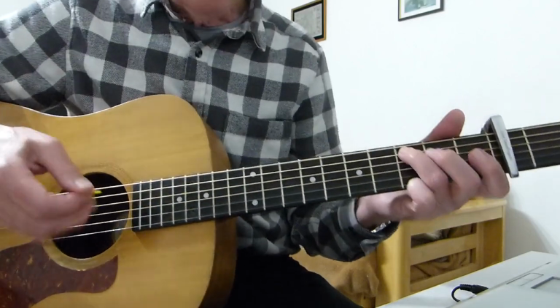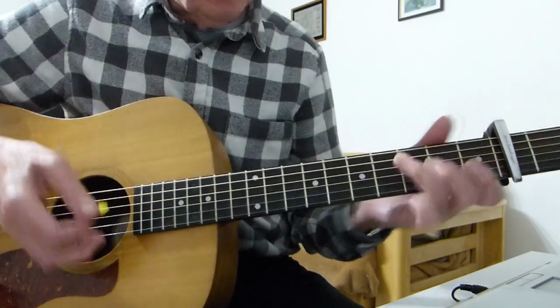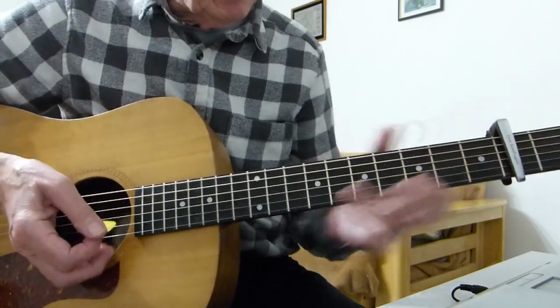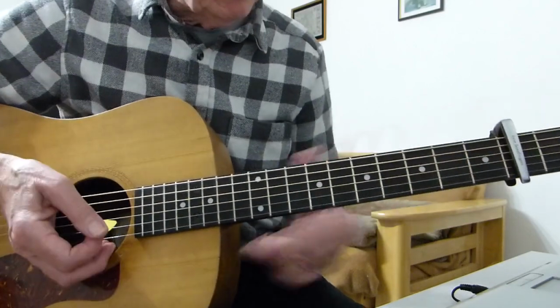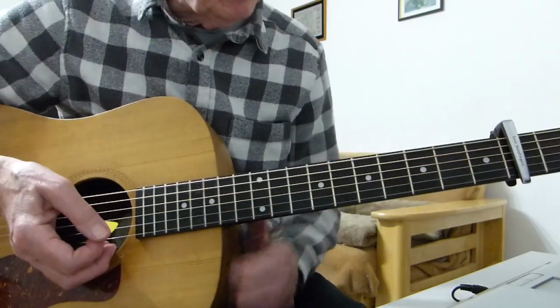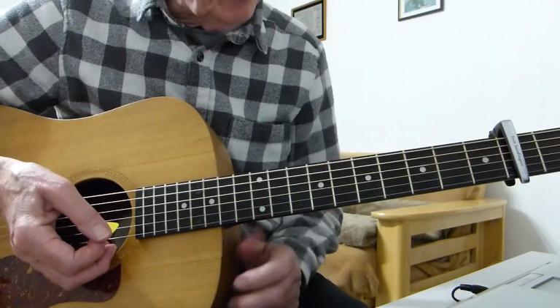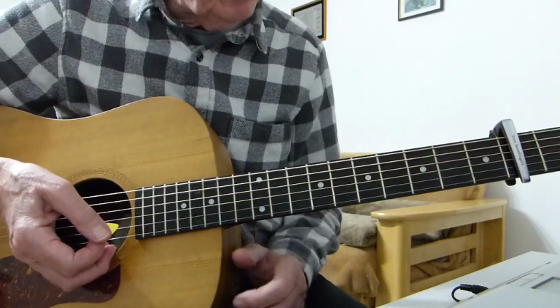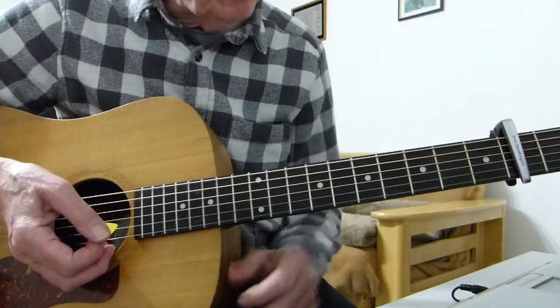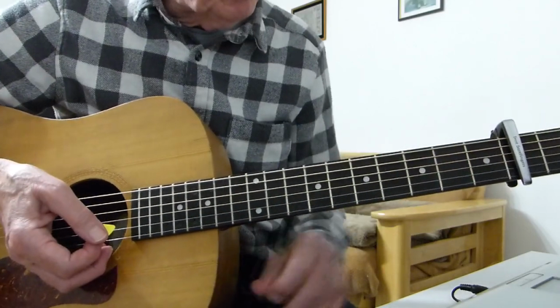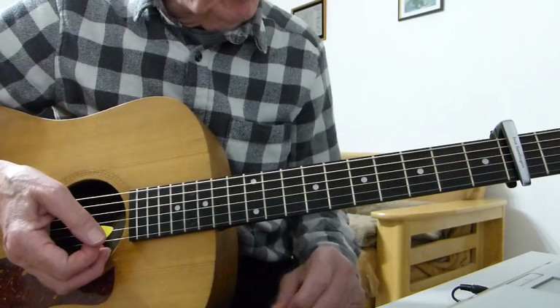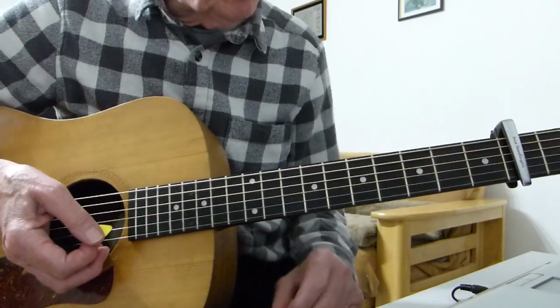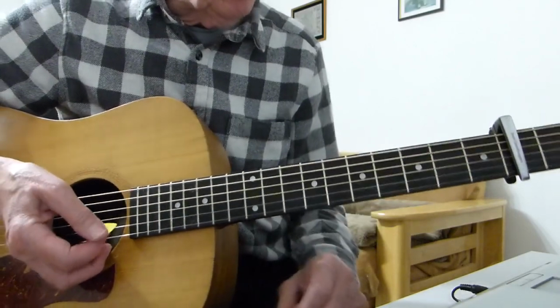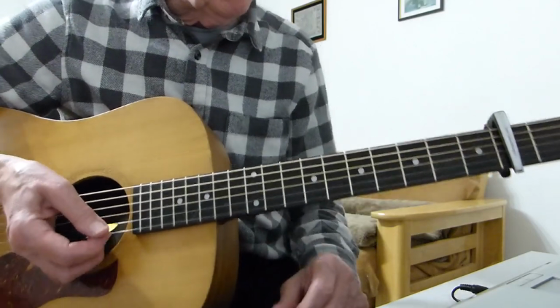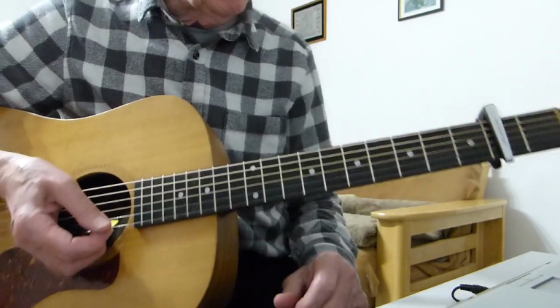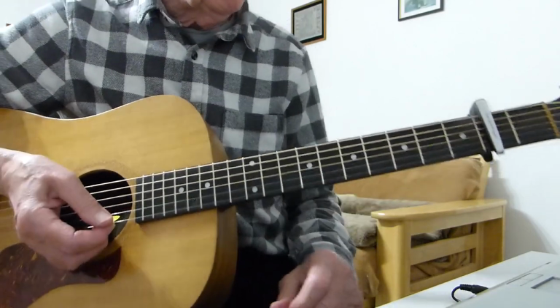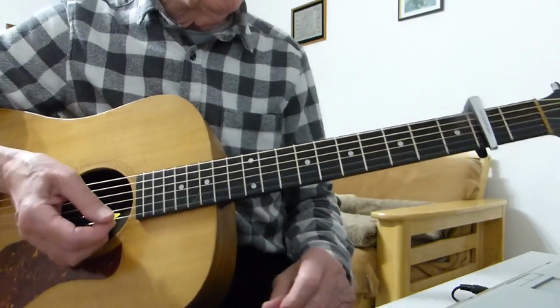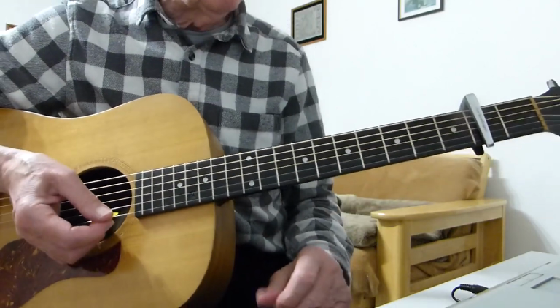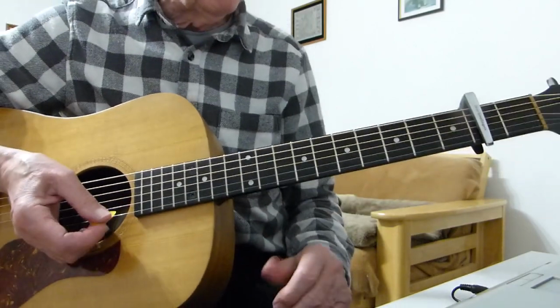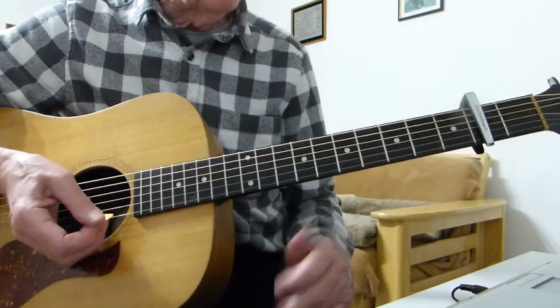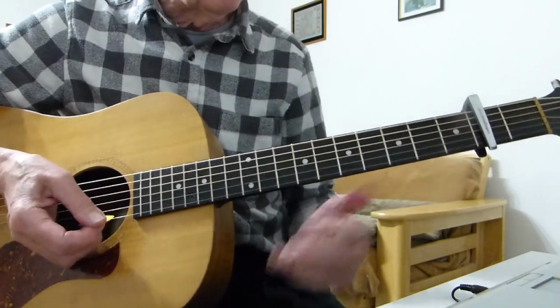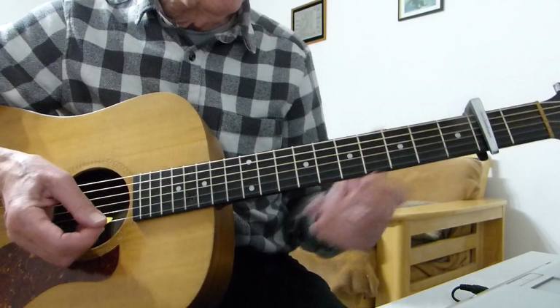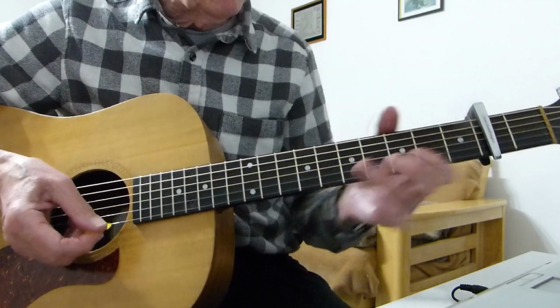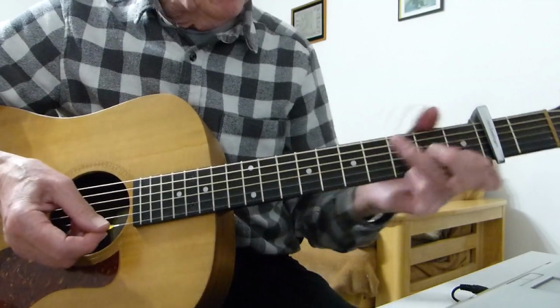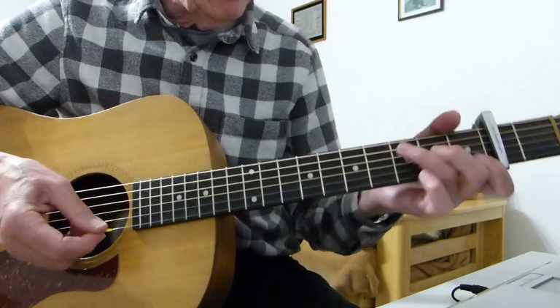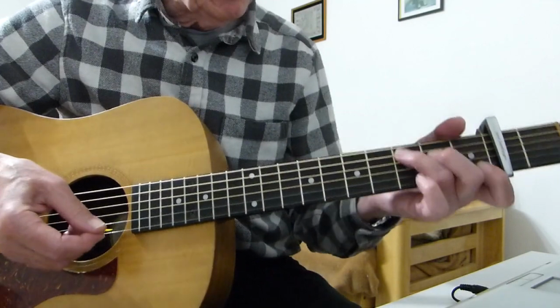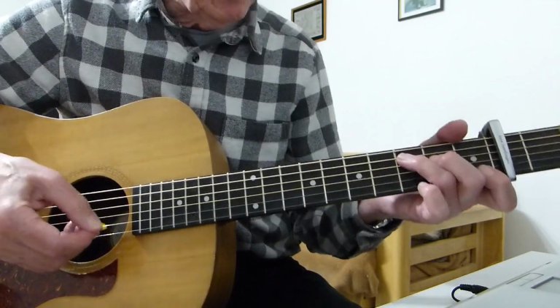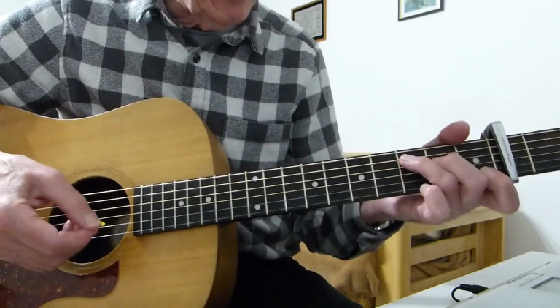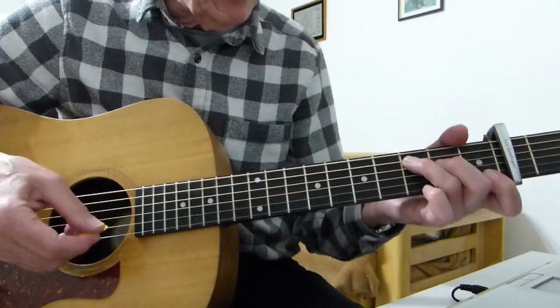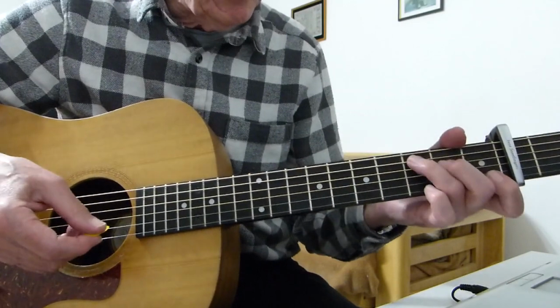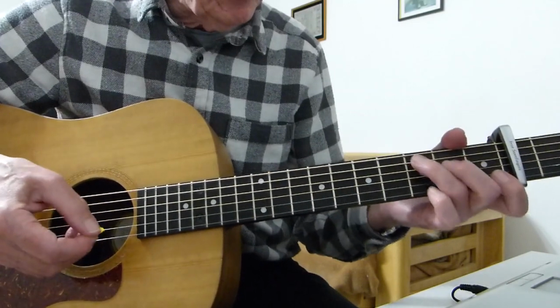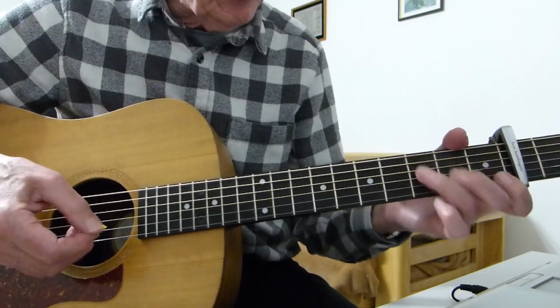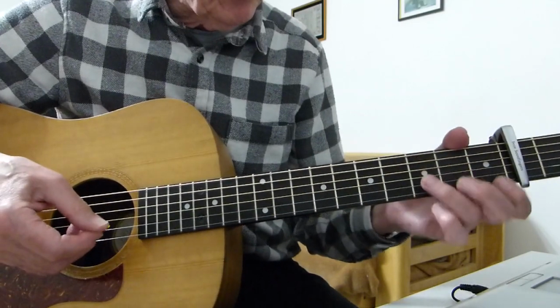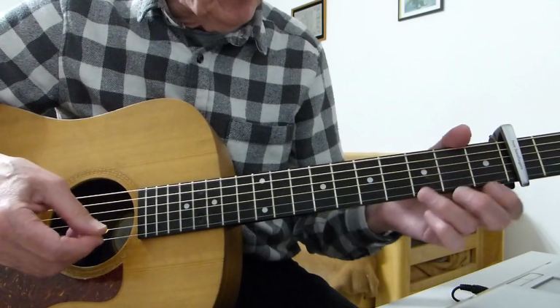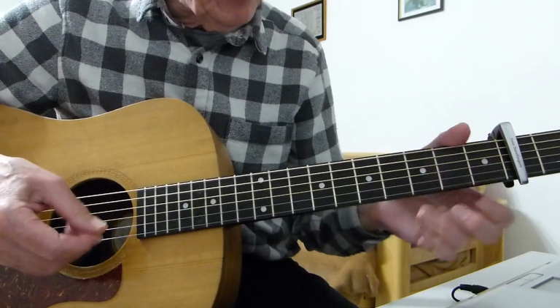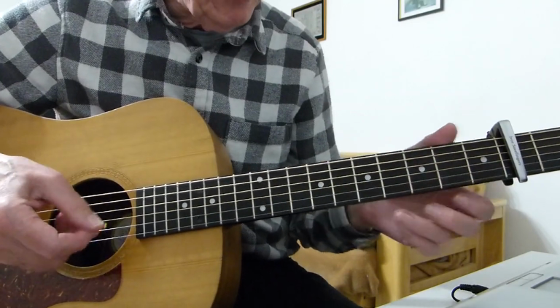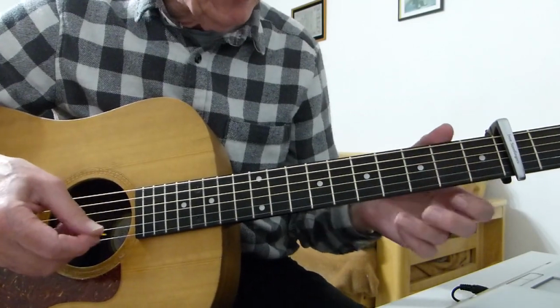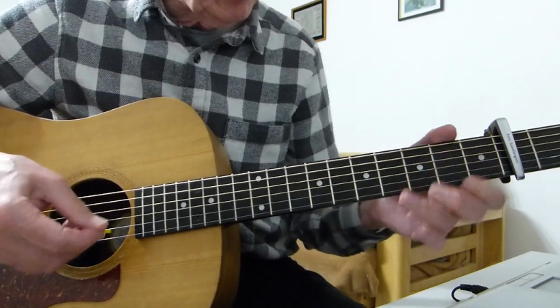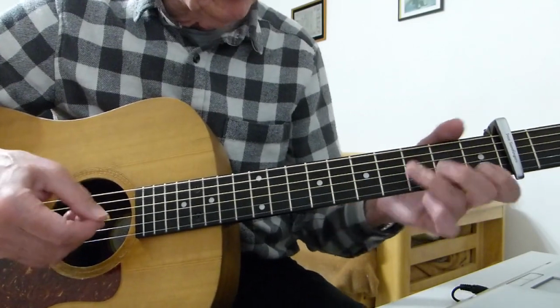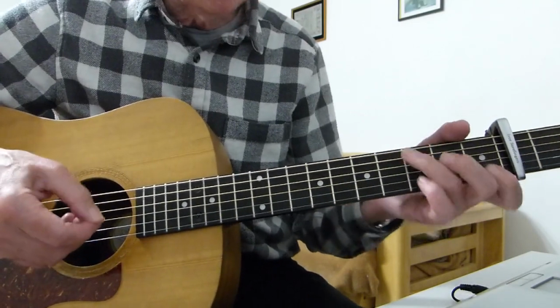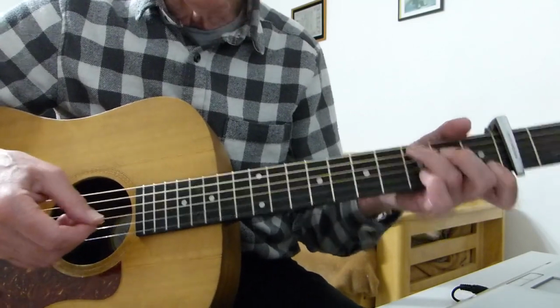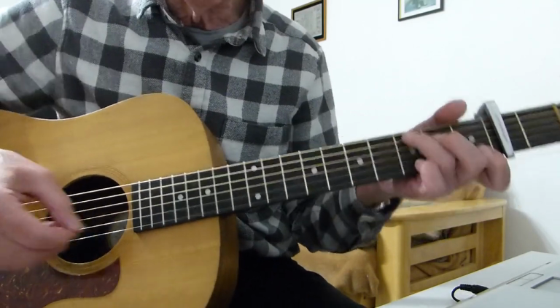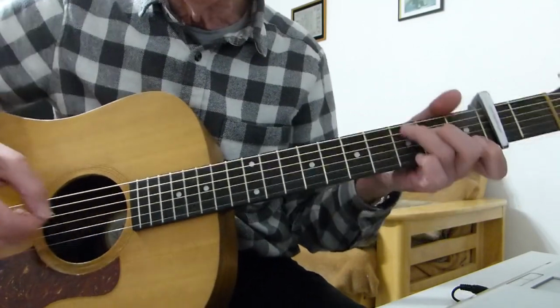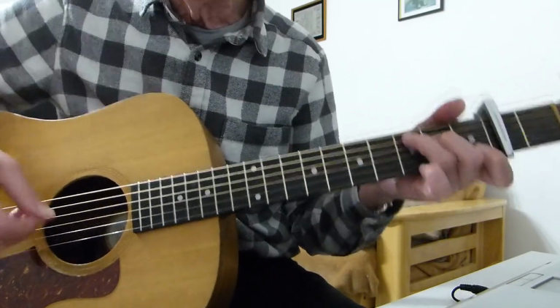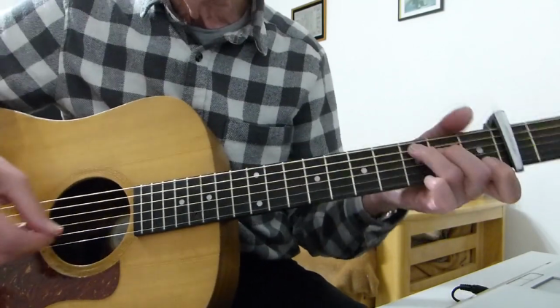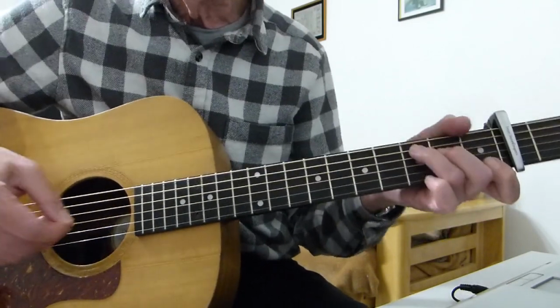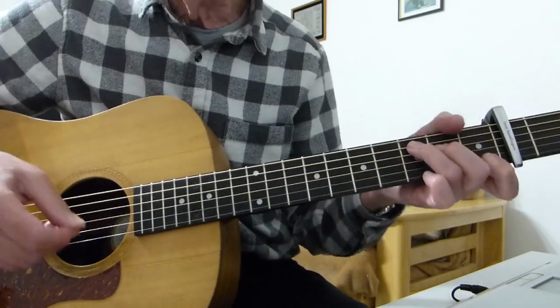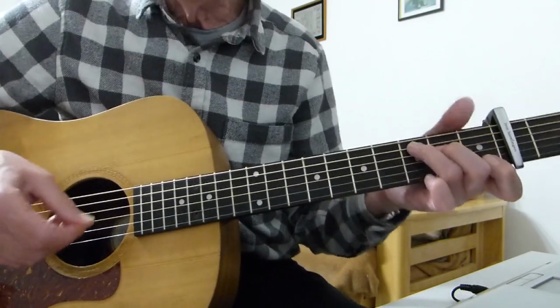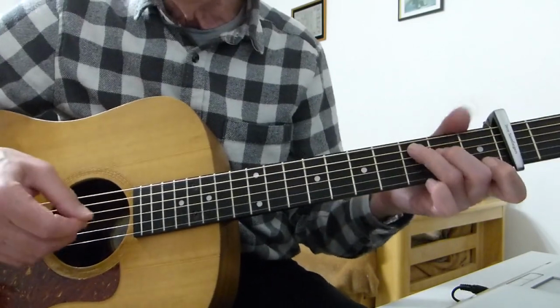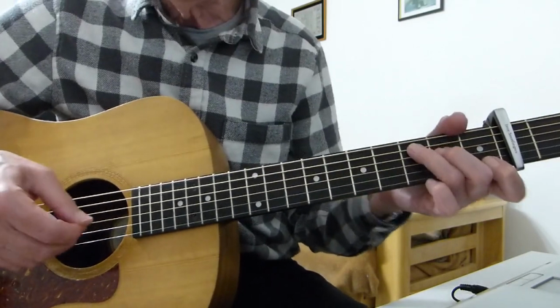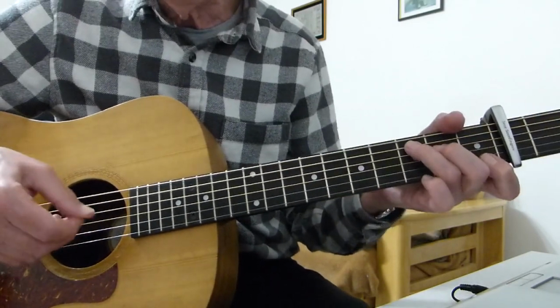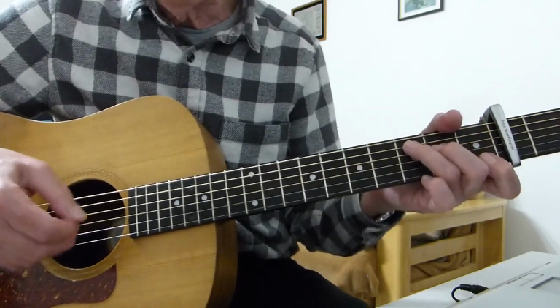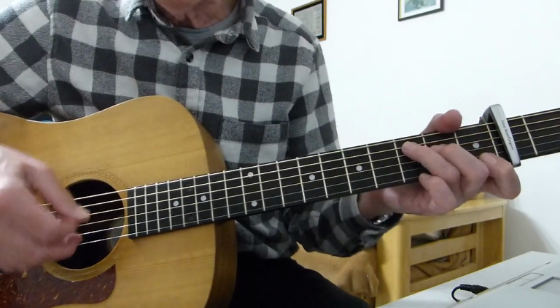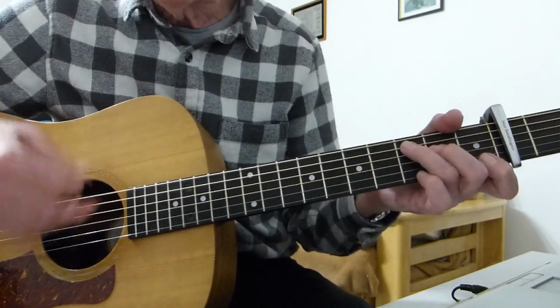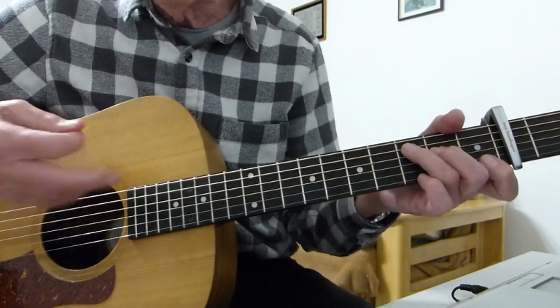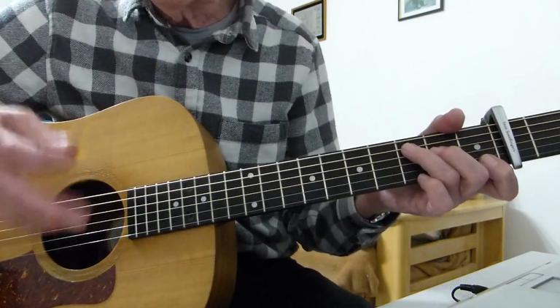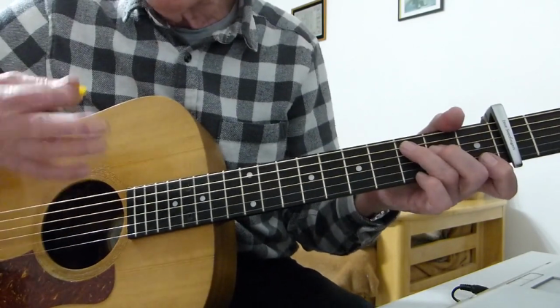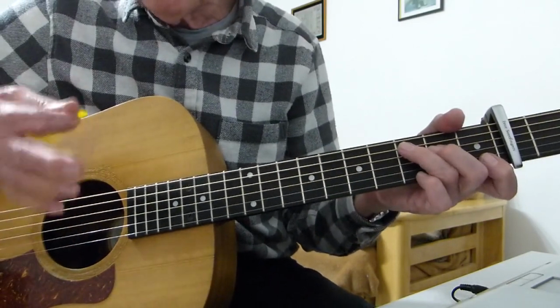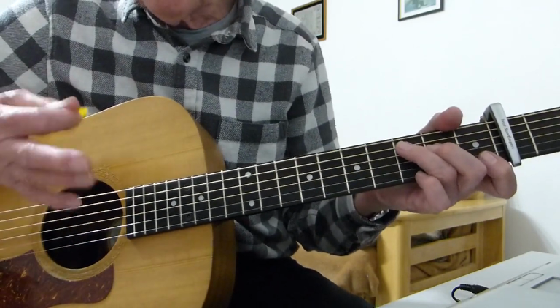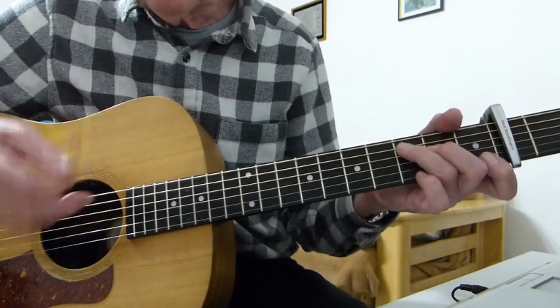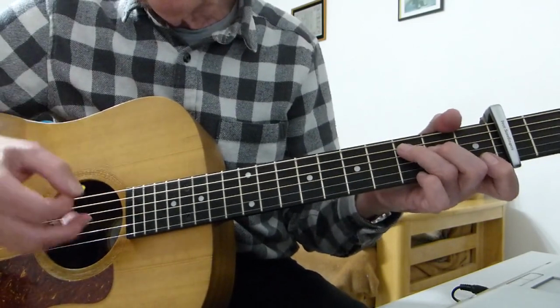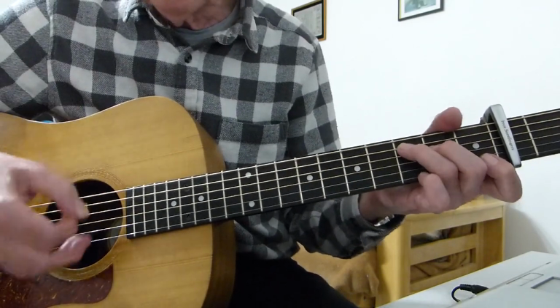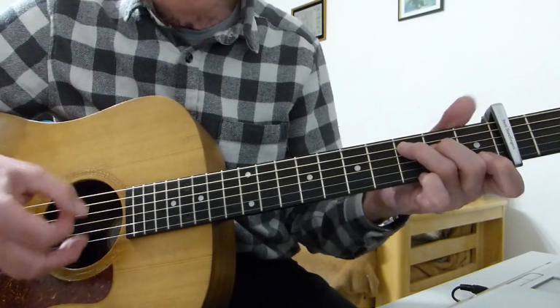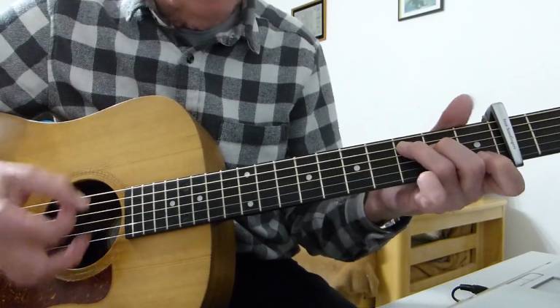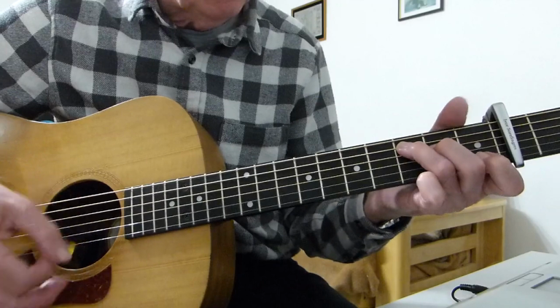The easiest way to do it is to tune up to standard, capo on the second fret, form a C chord, and tune the bottom — loosen off the bottom E string until it sounds like the fifth string on the third fret. And then you're good to go. Once you've got that under your belt, the next thing is this very catchy little riff he plays on the C chord.